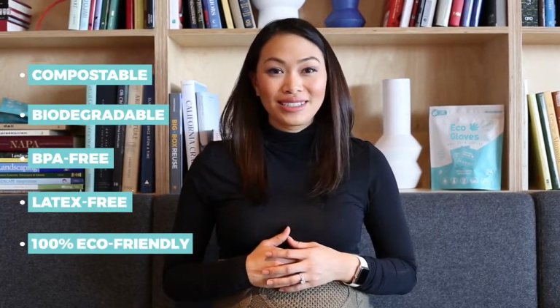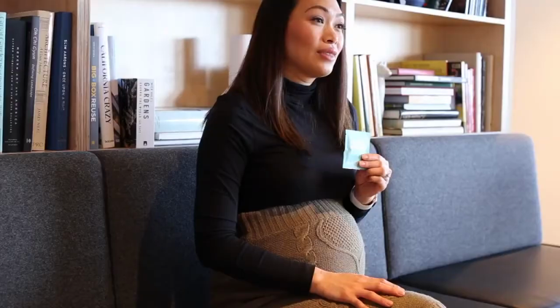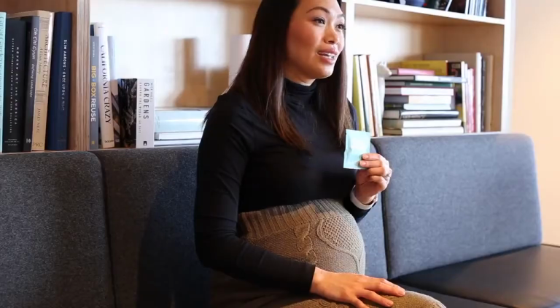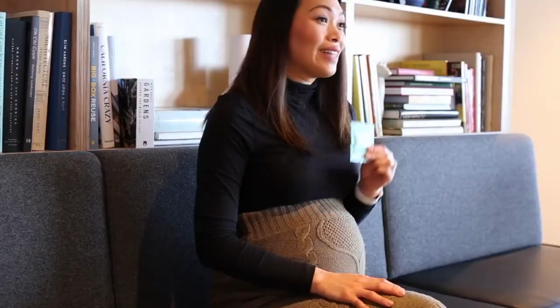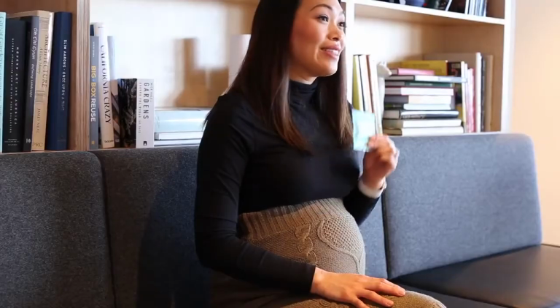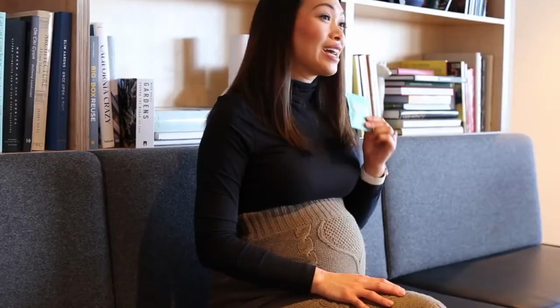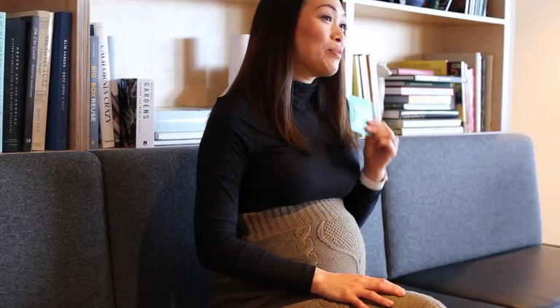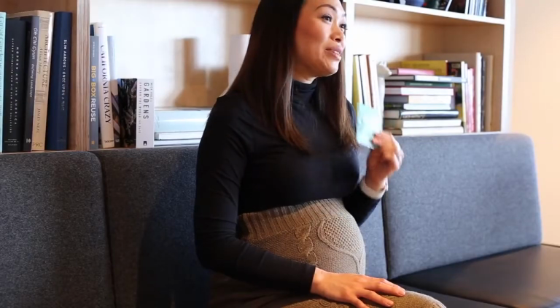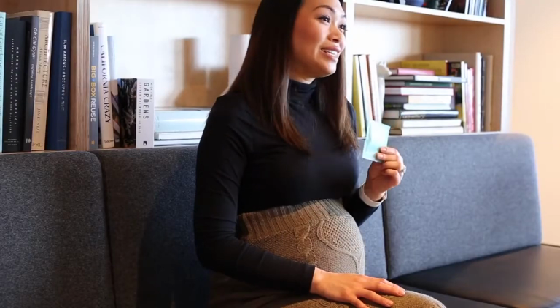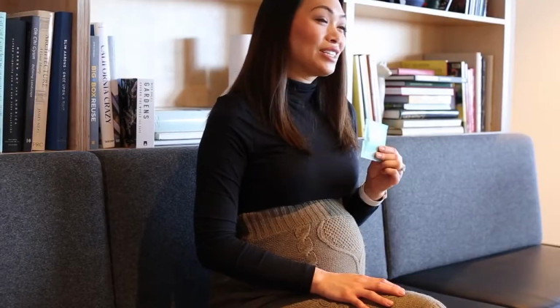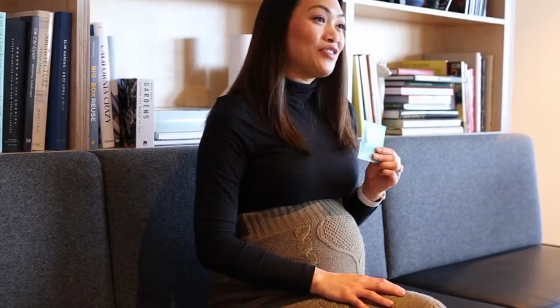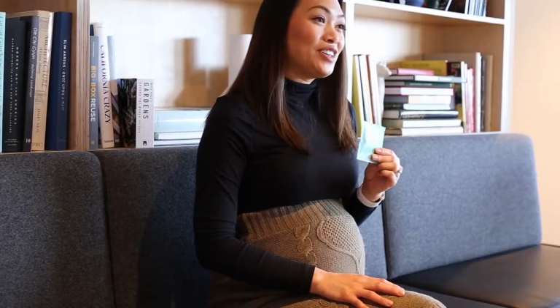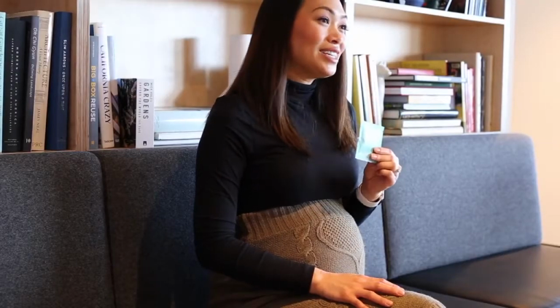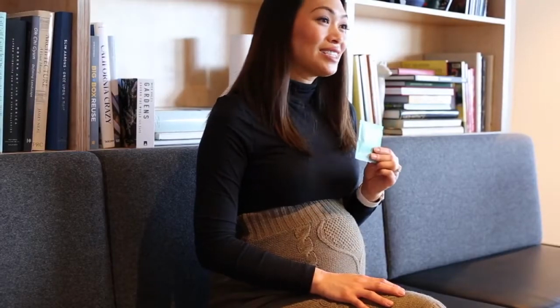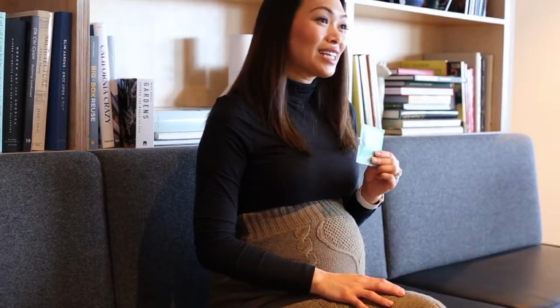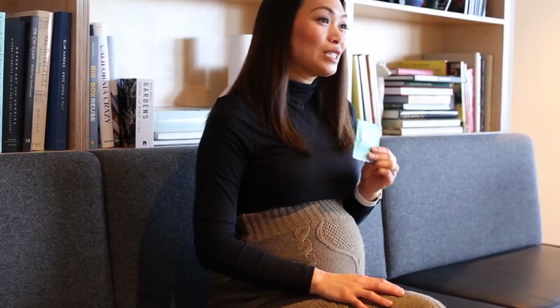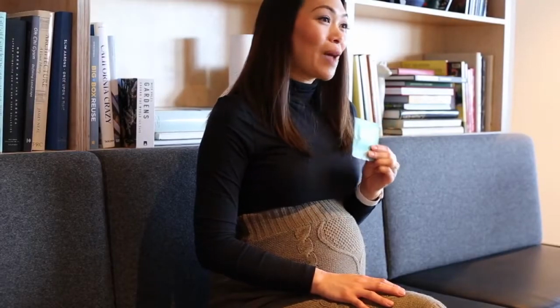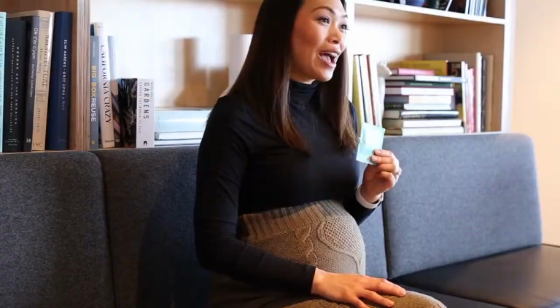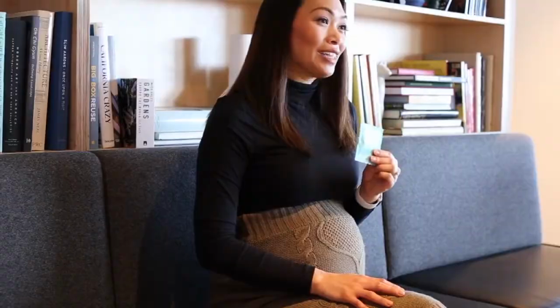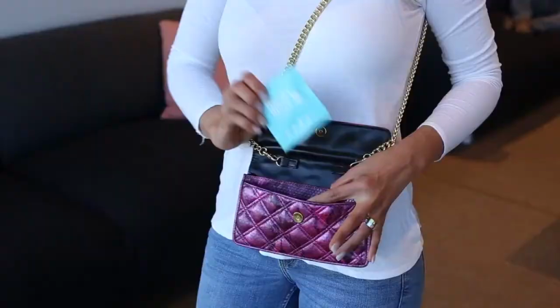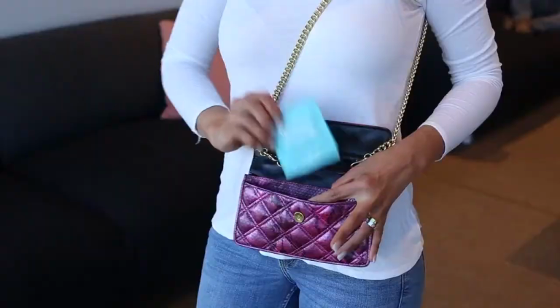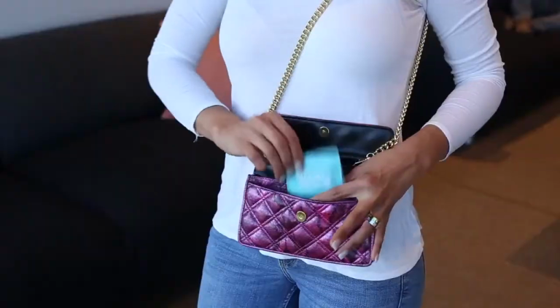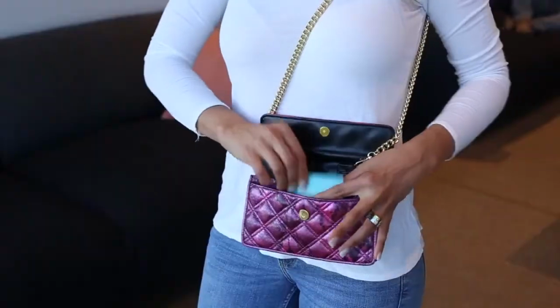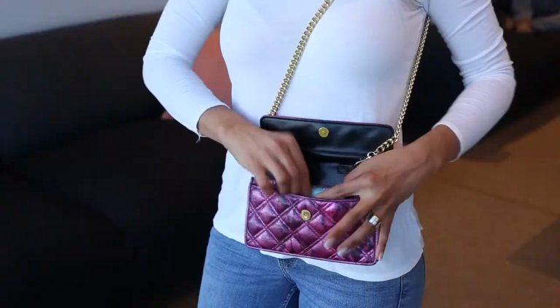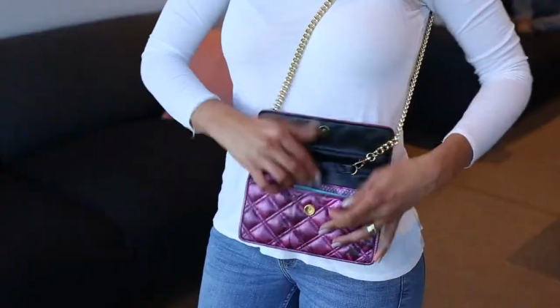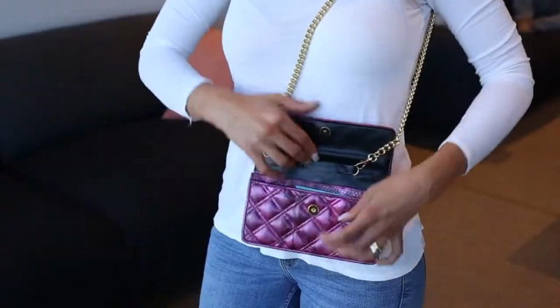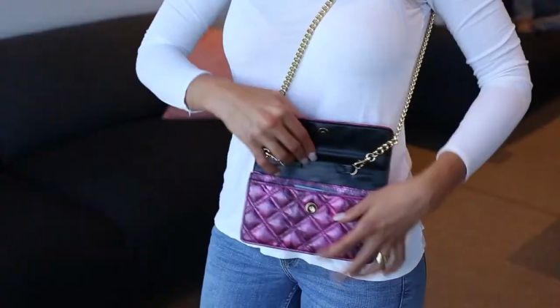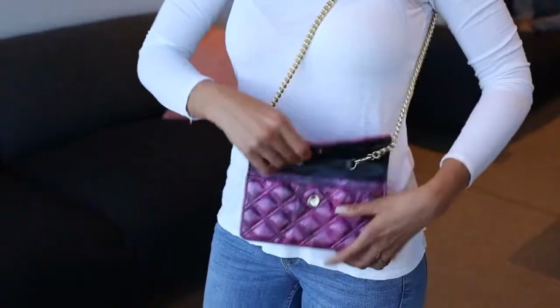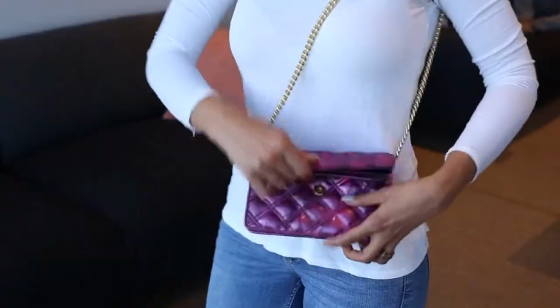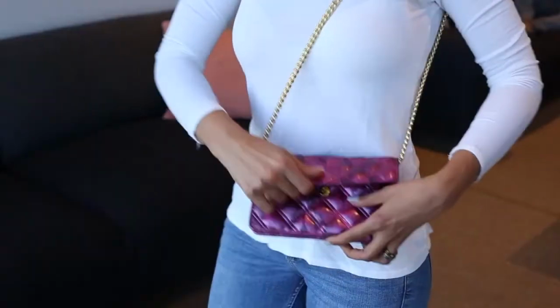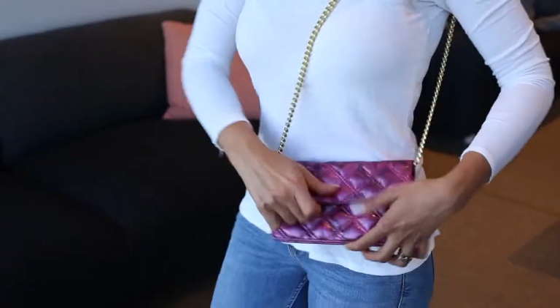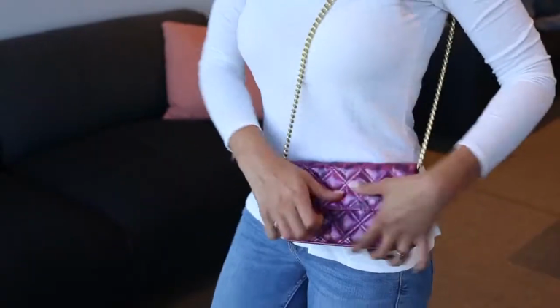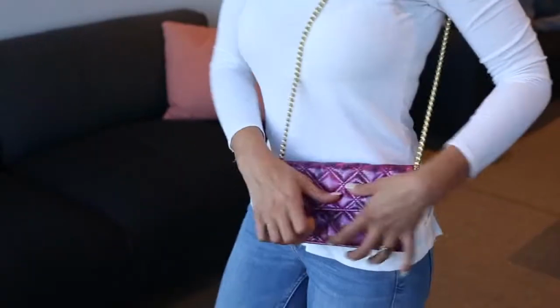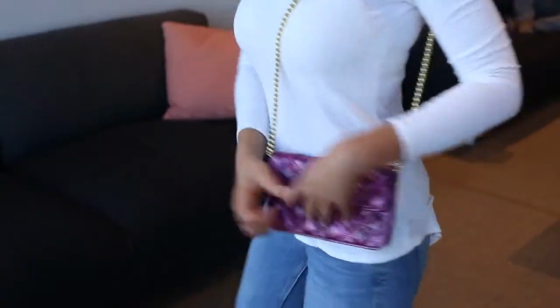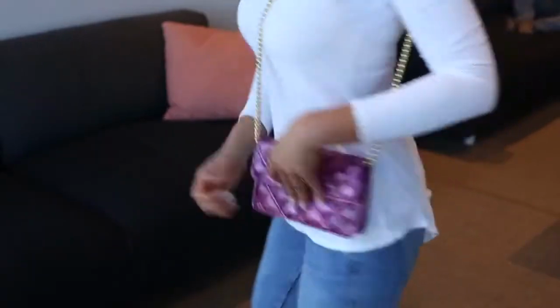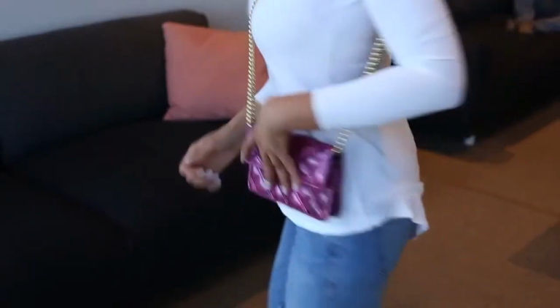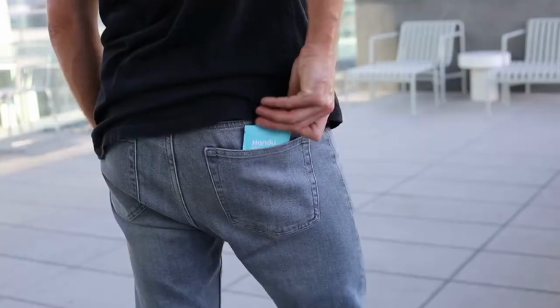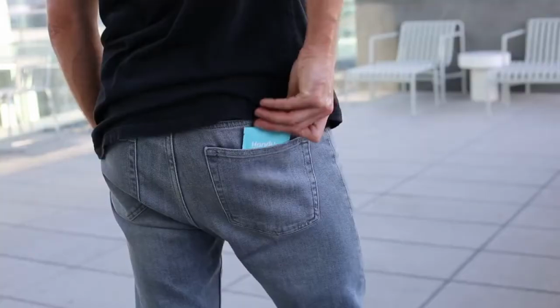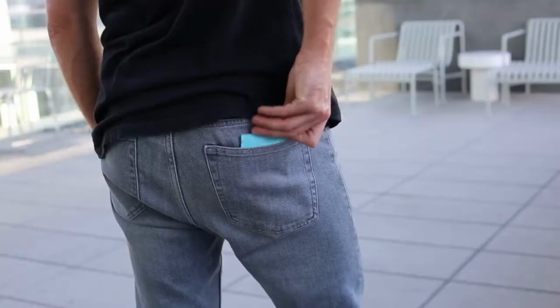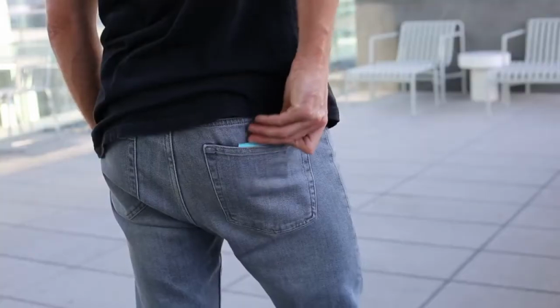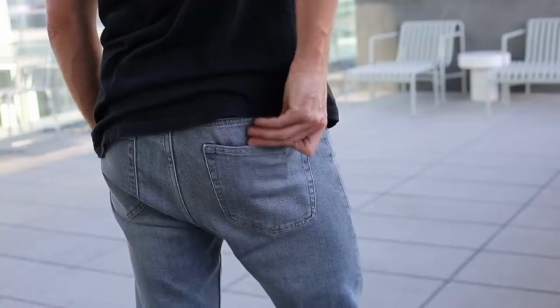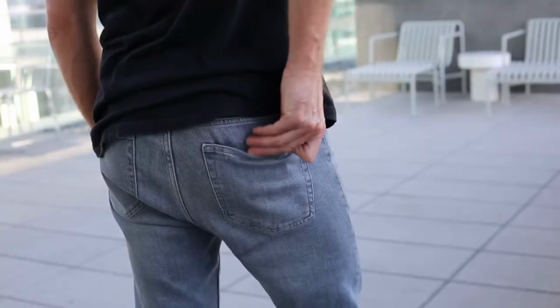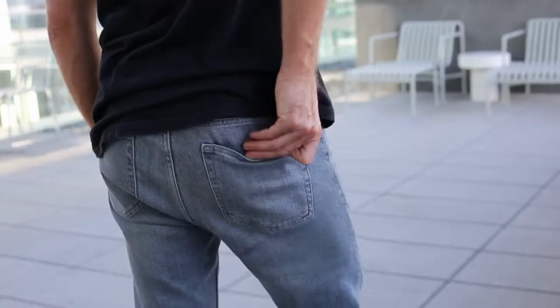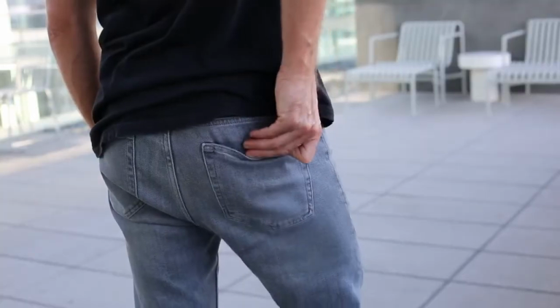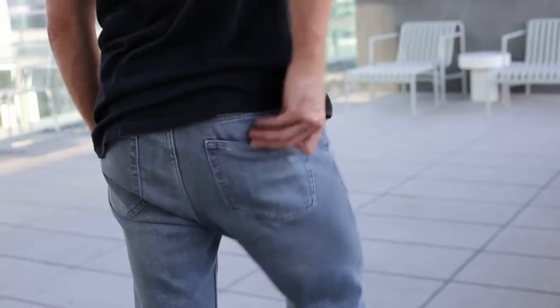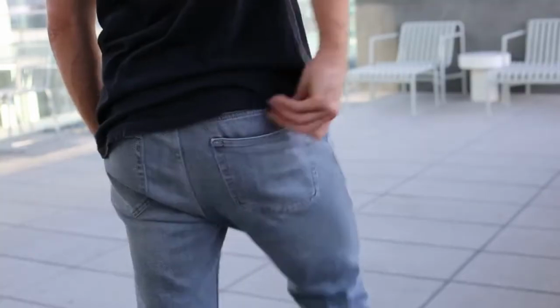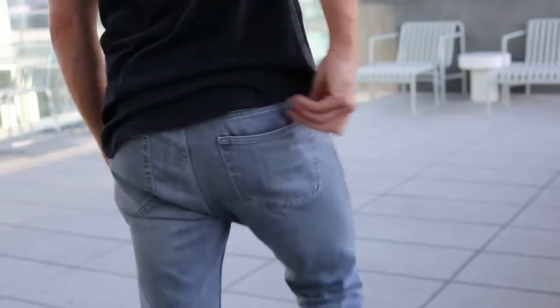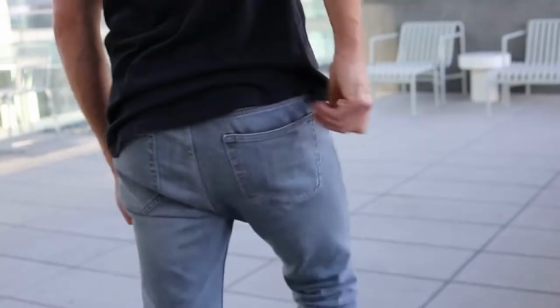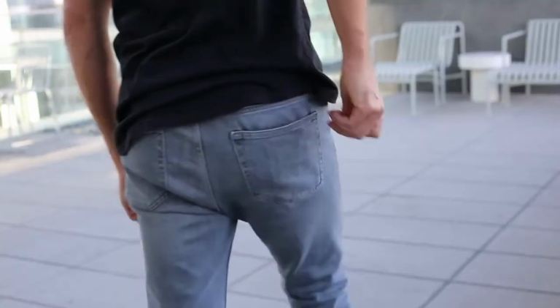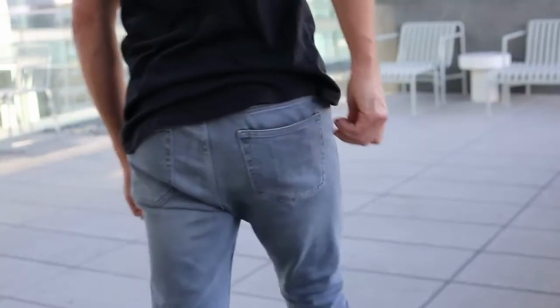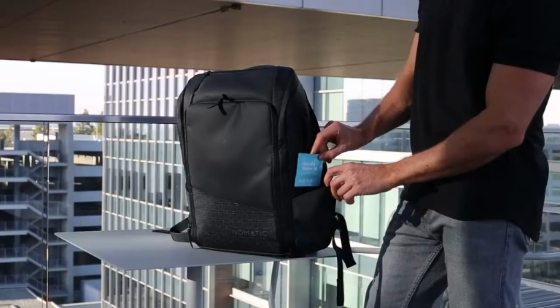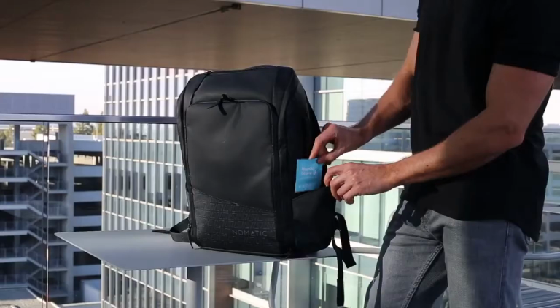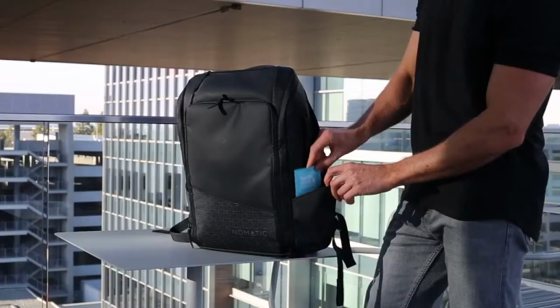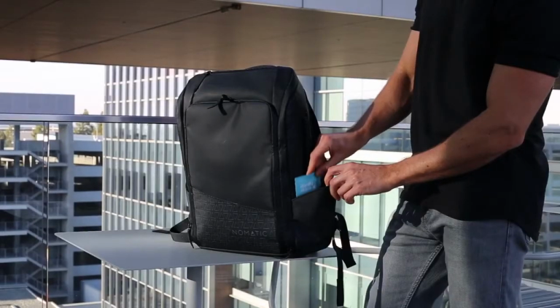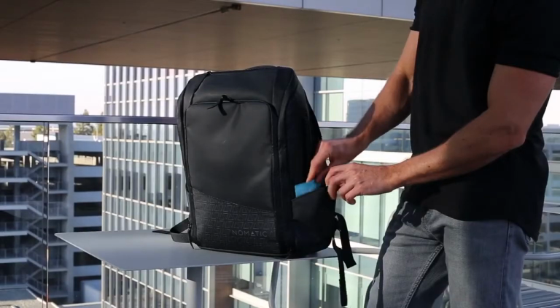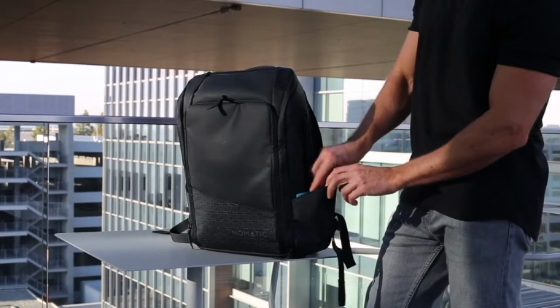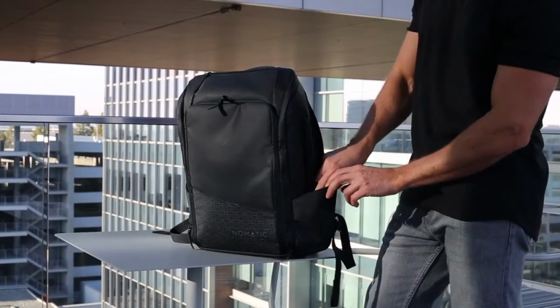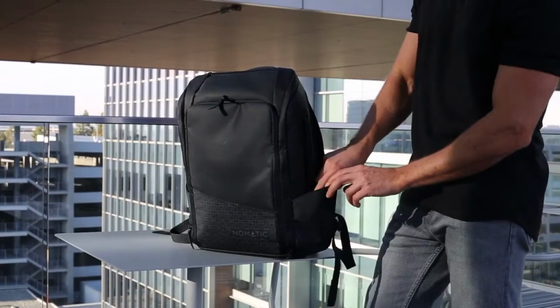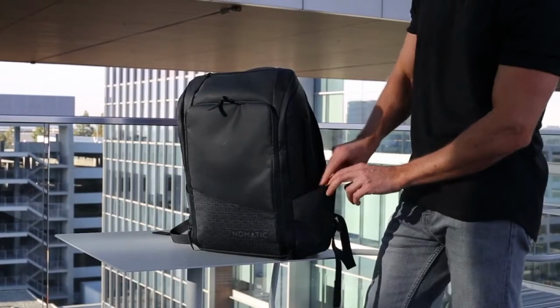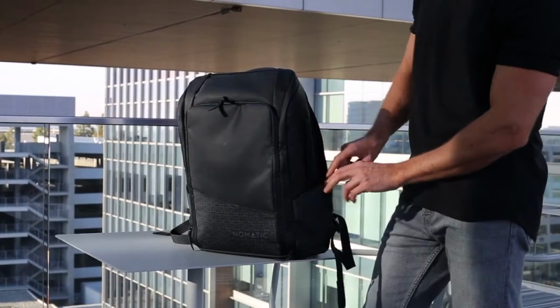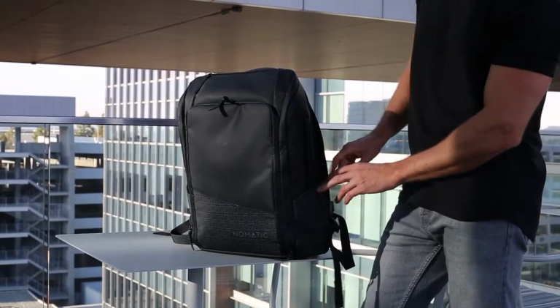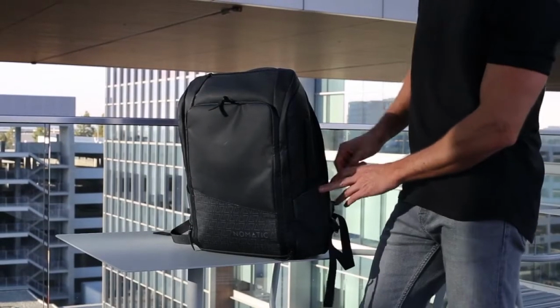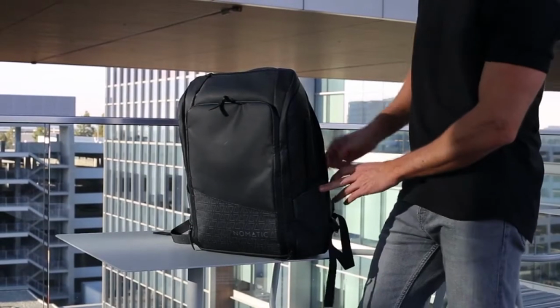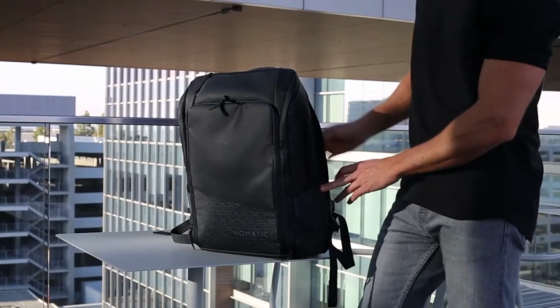And they come in these convenient-sized packets so you can stash them in your purse, wallet, pocket, and even diaper bag without hassle.